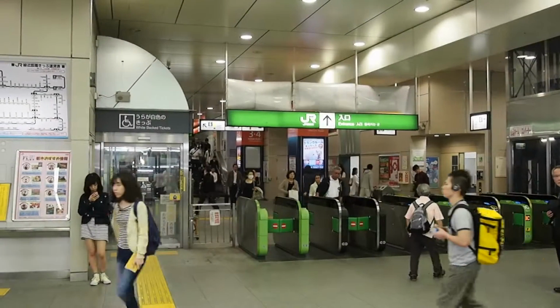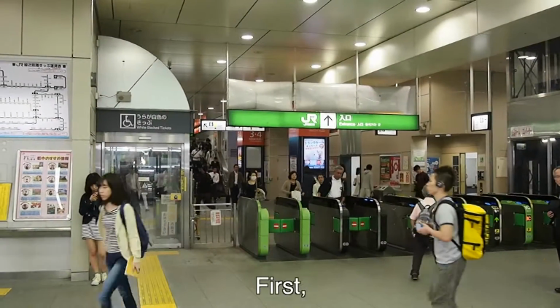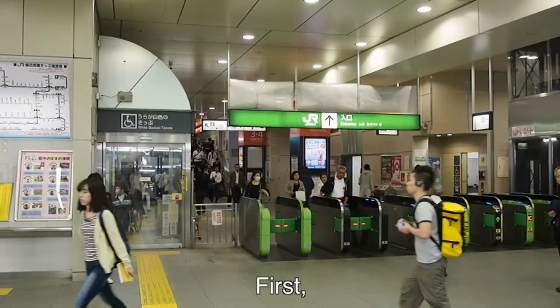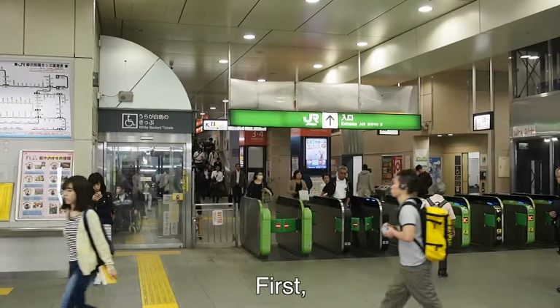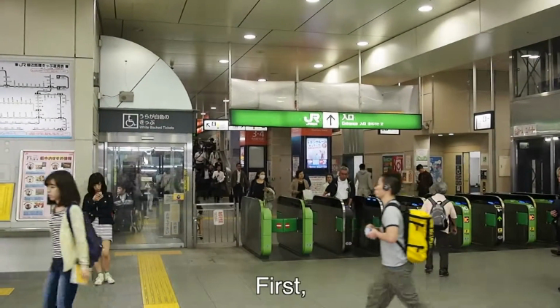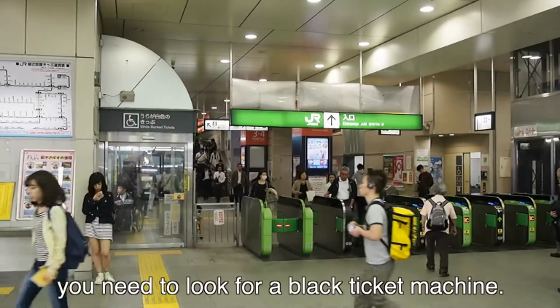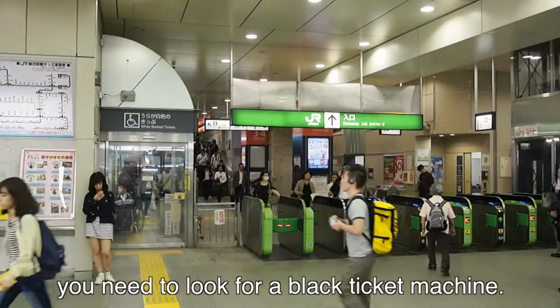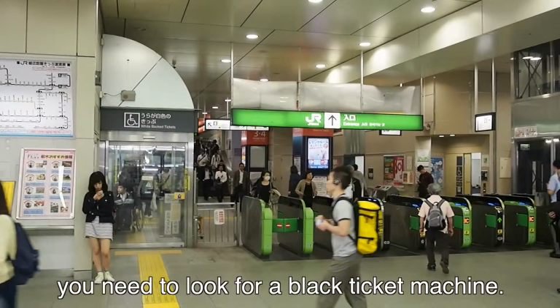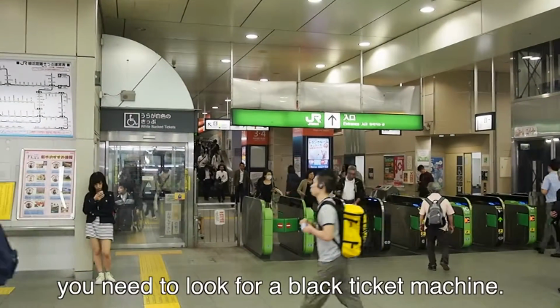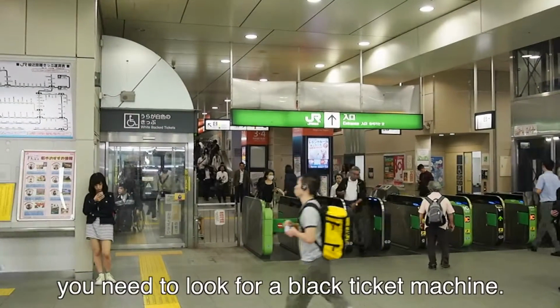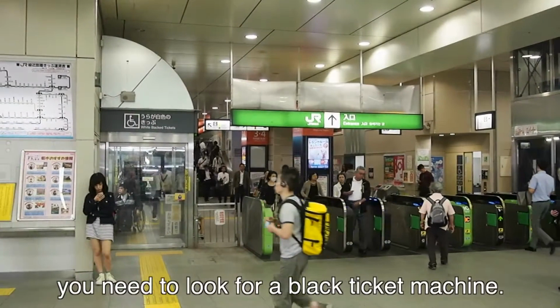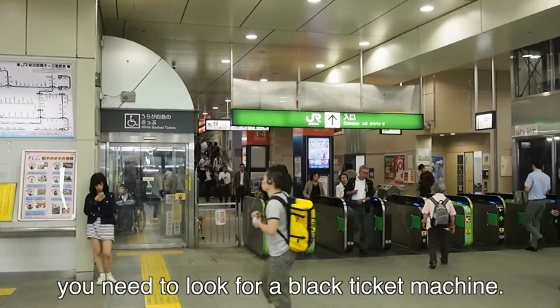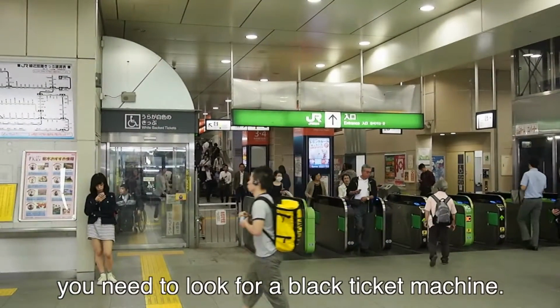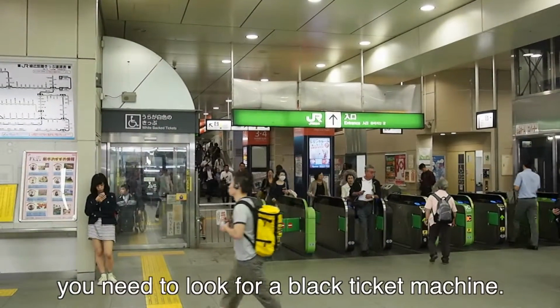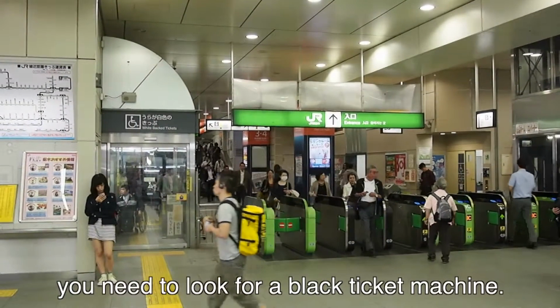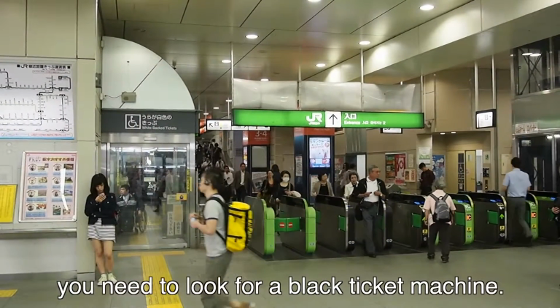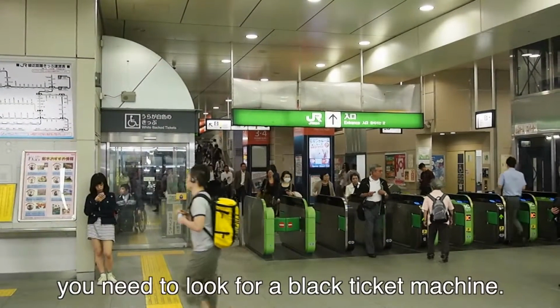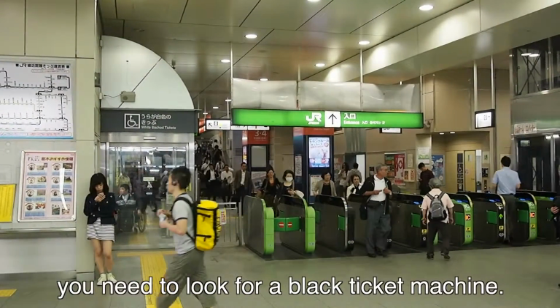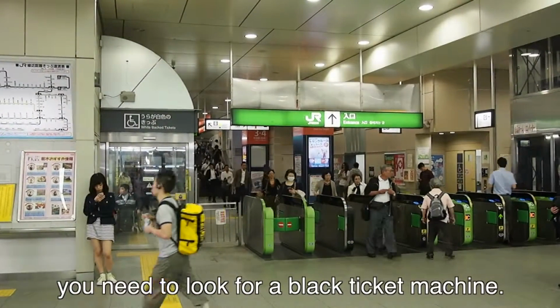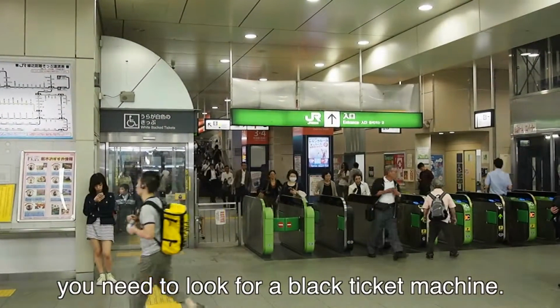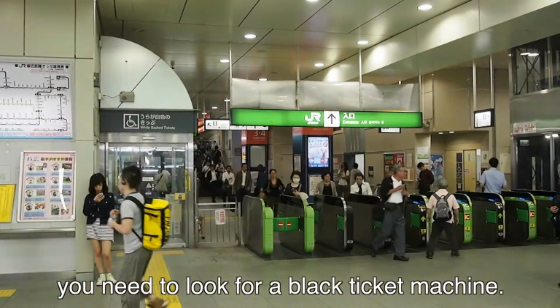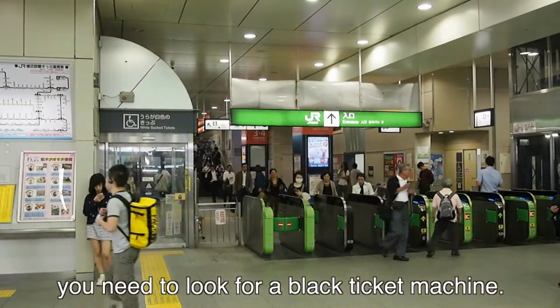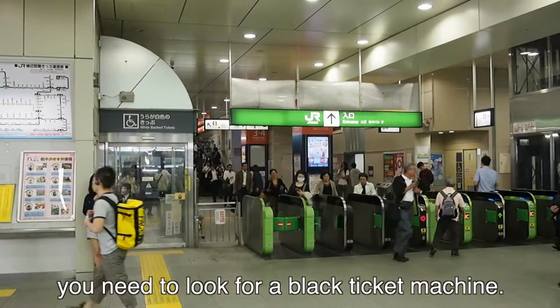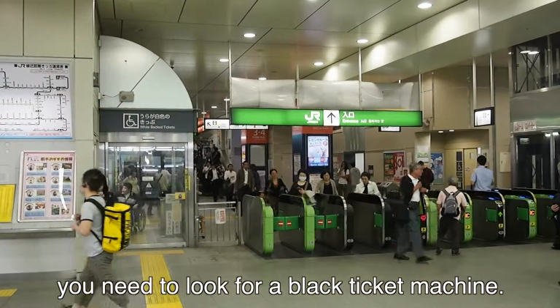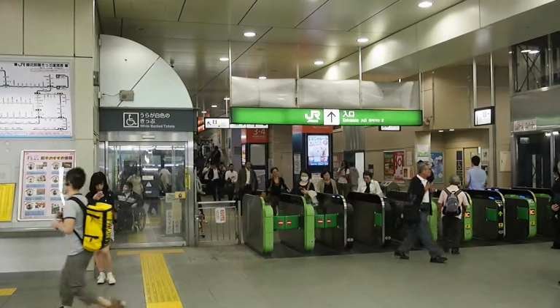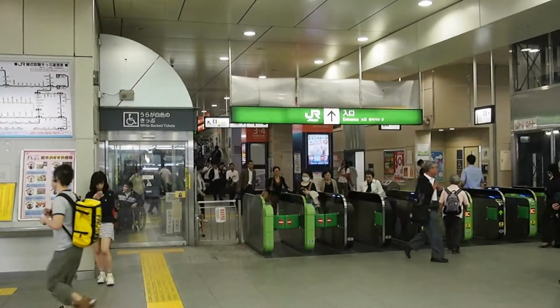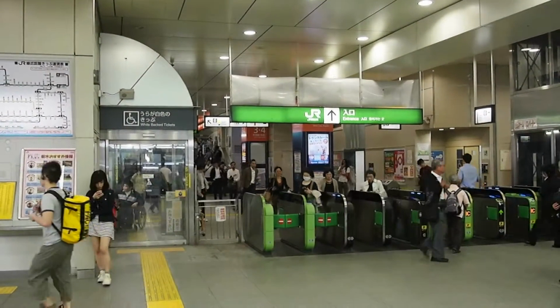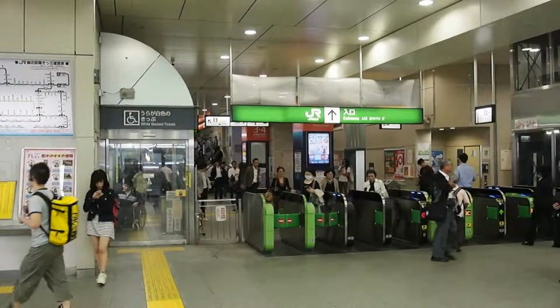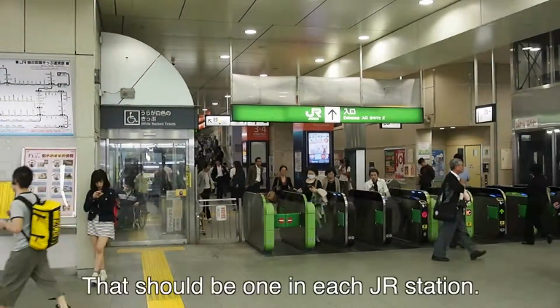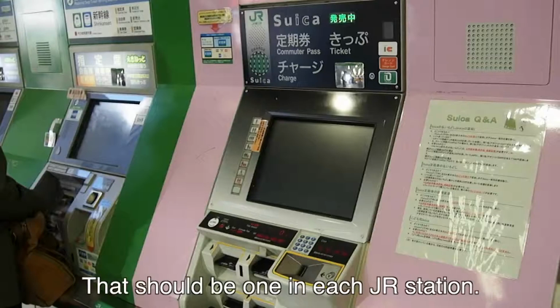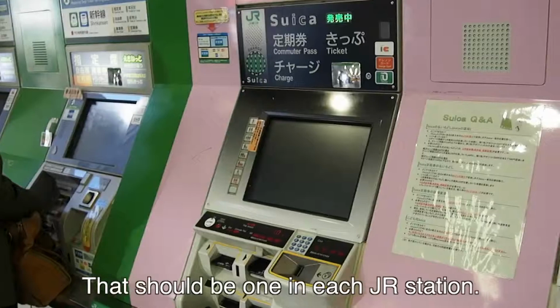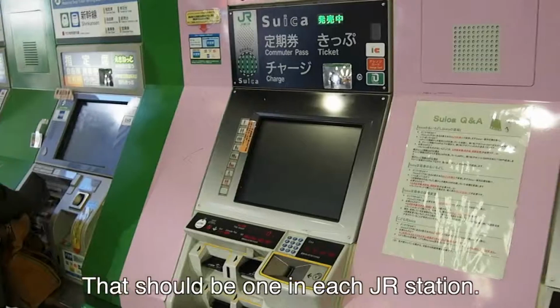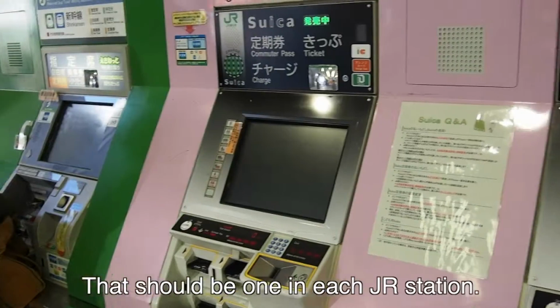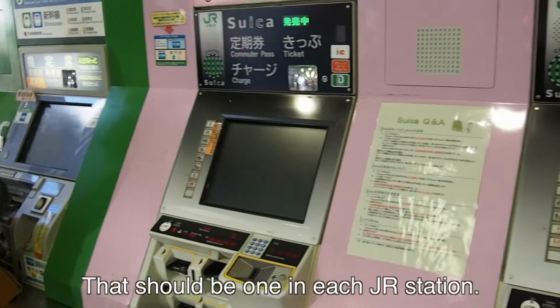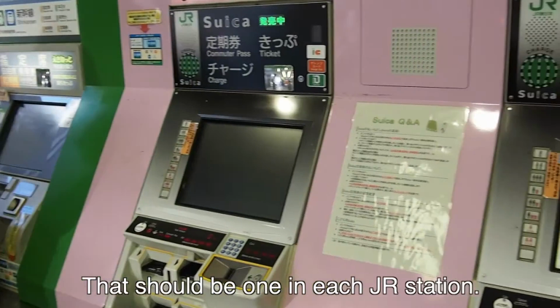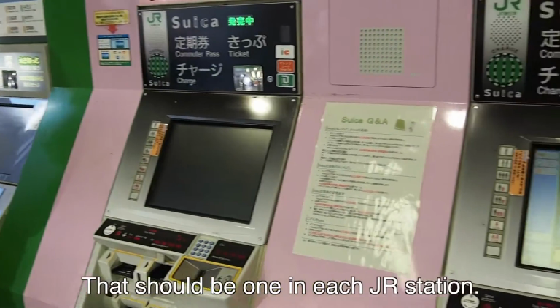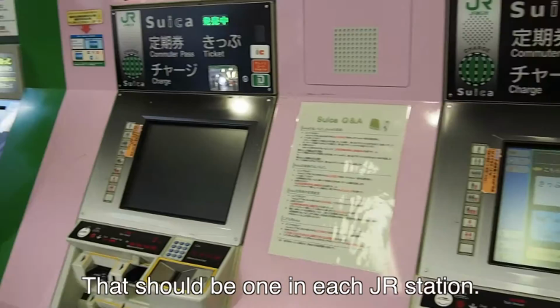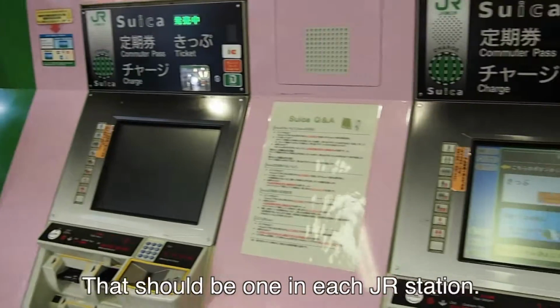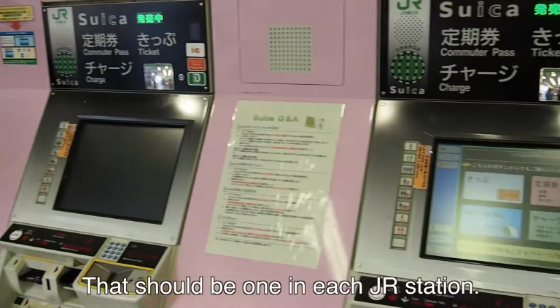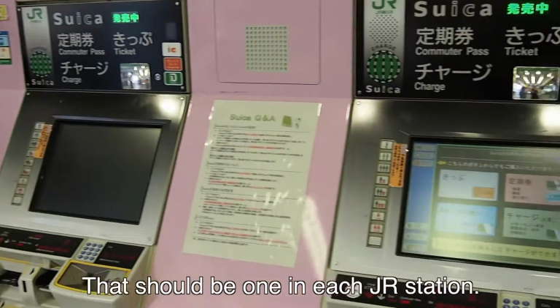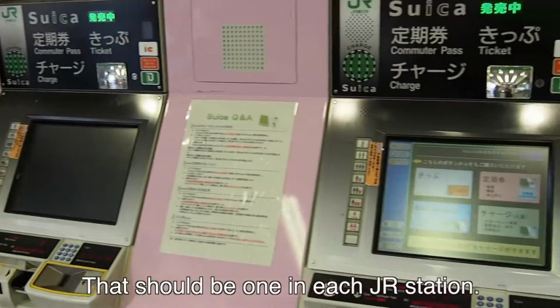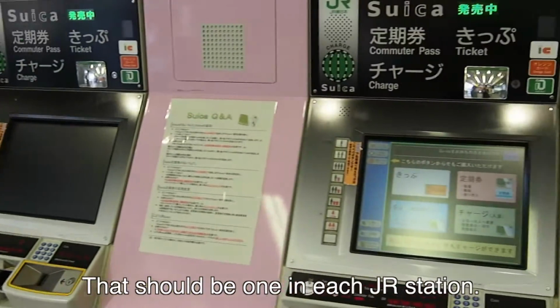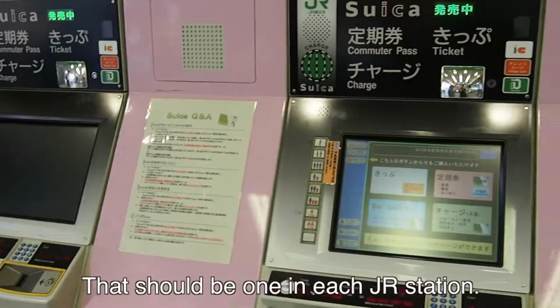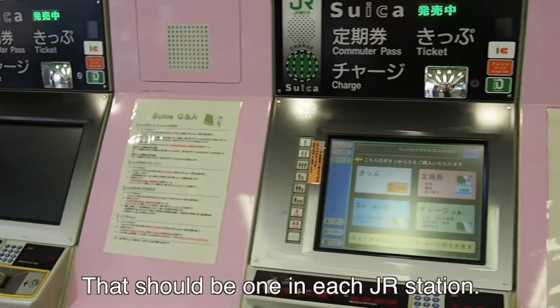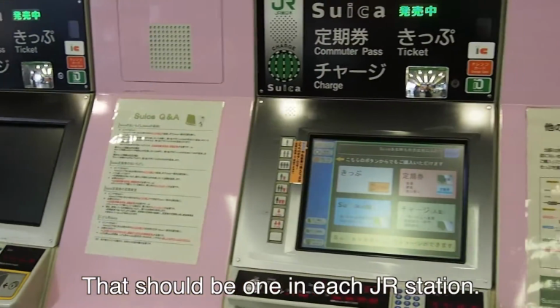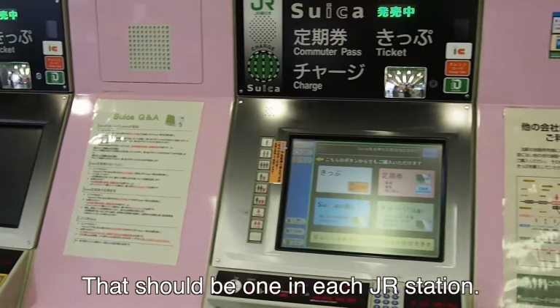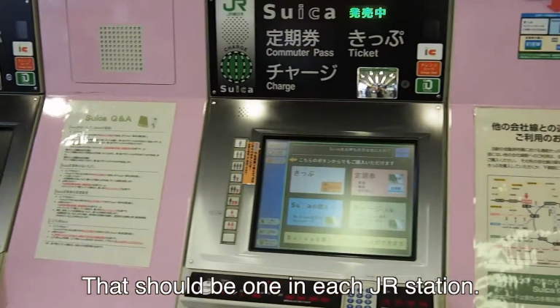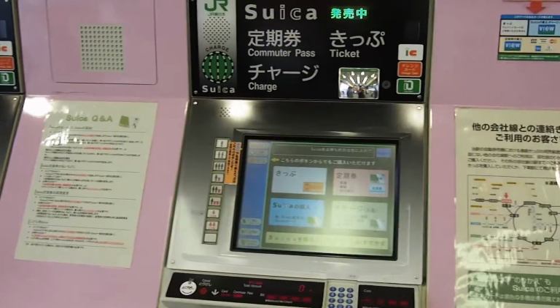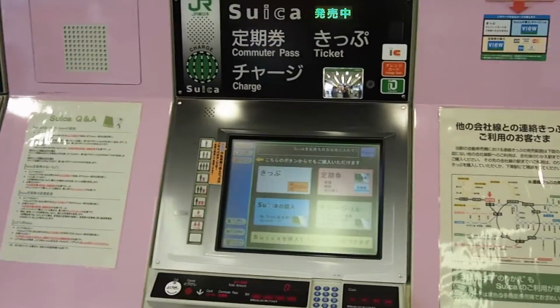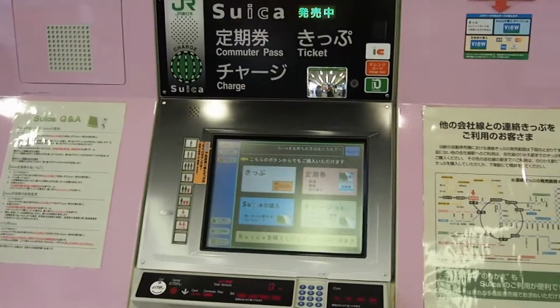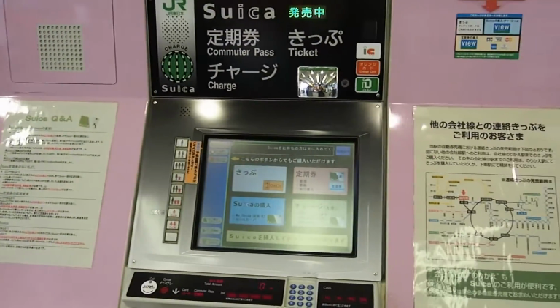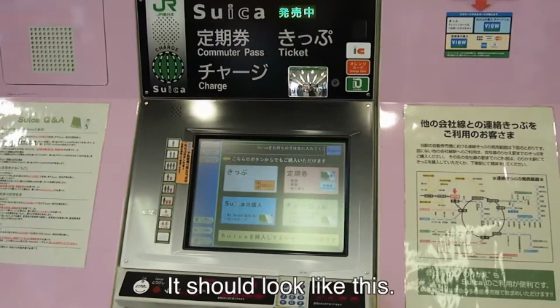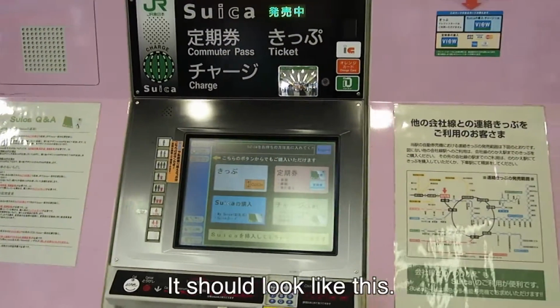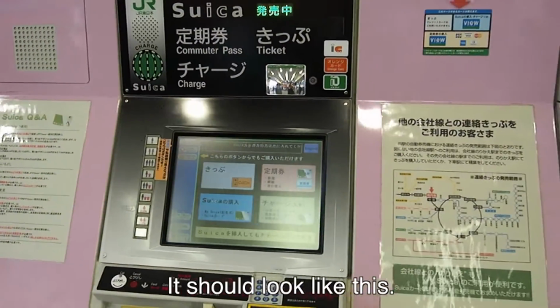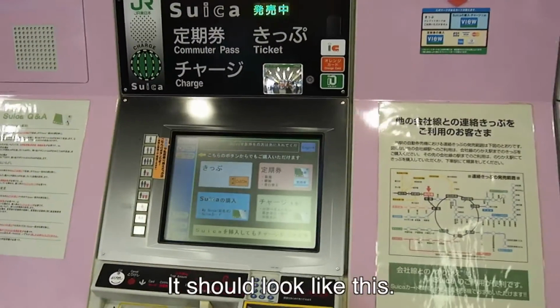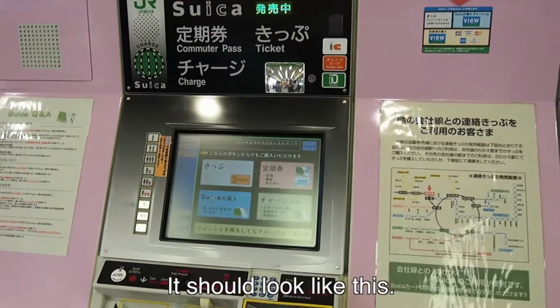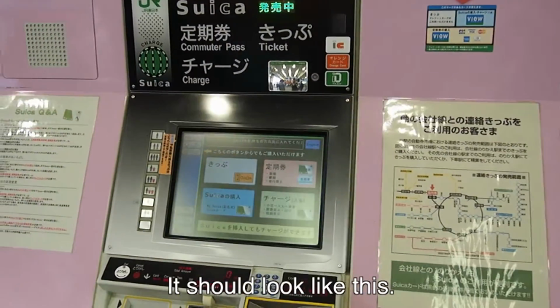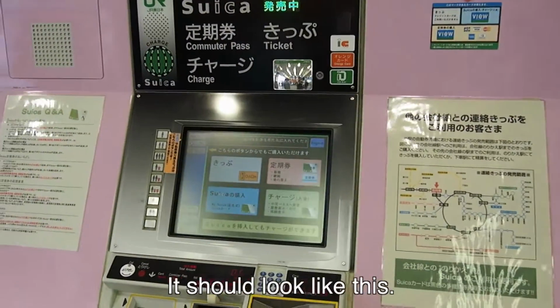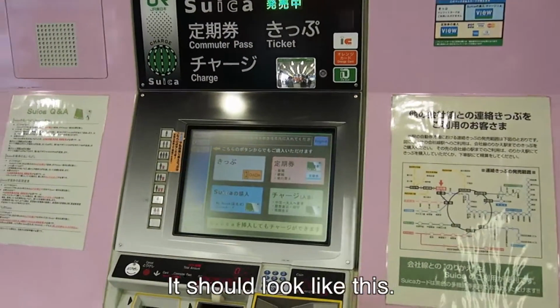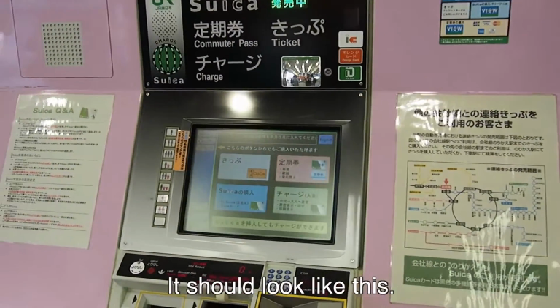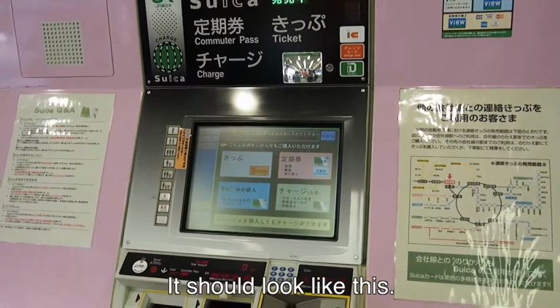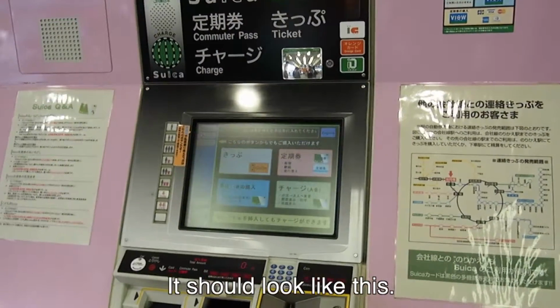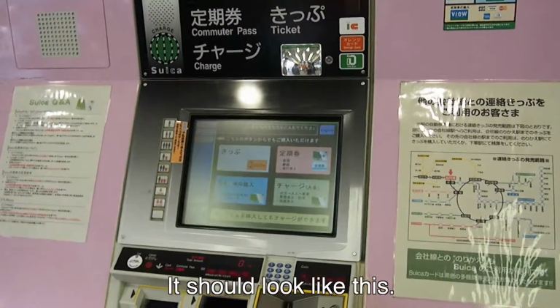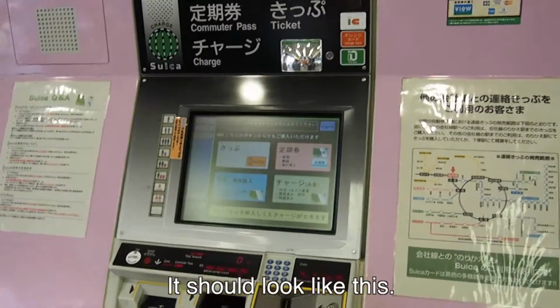First, you'll need to look for a black ticket machine. There should be one at each JR station. It should look like this.